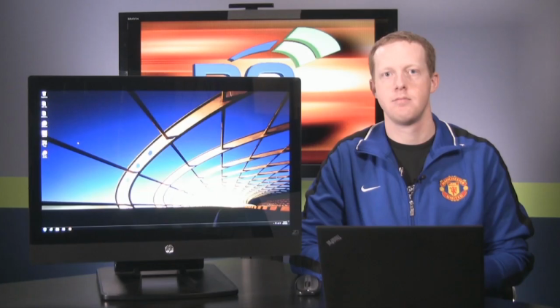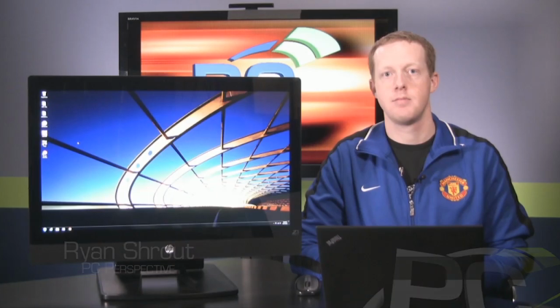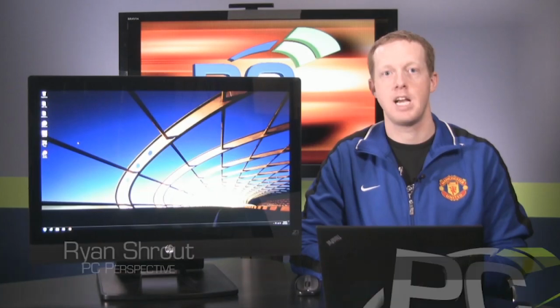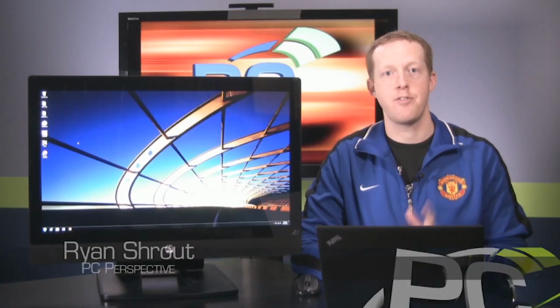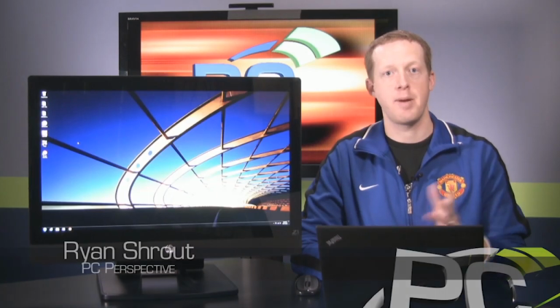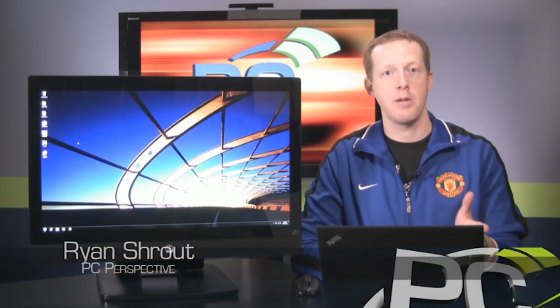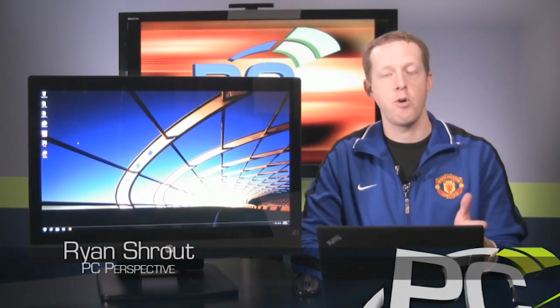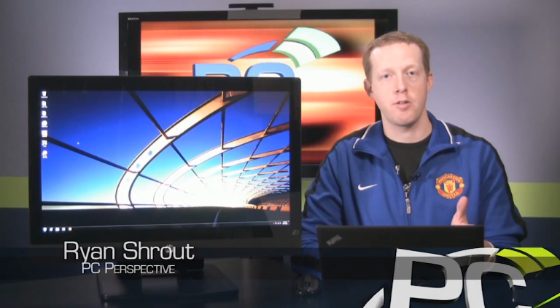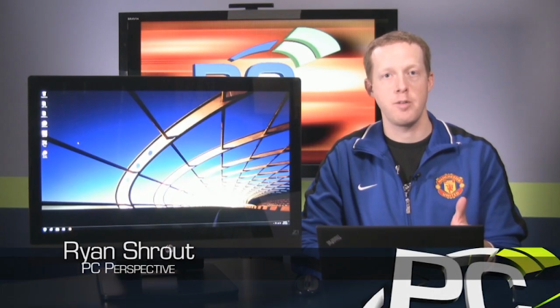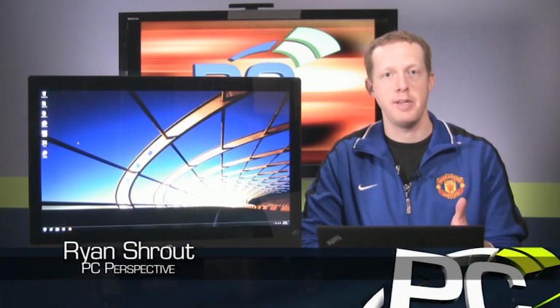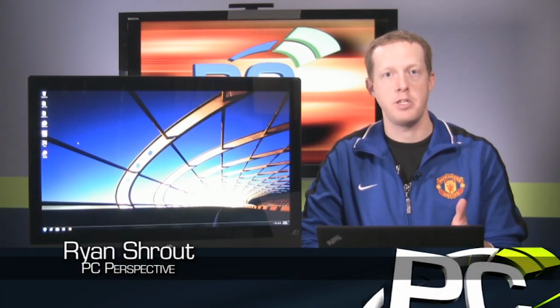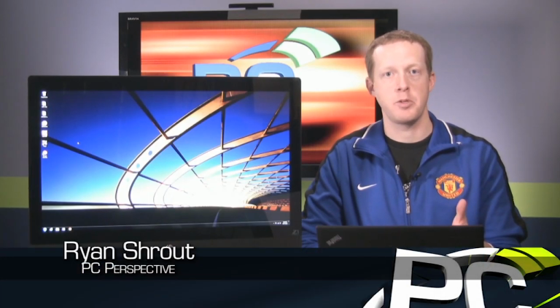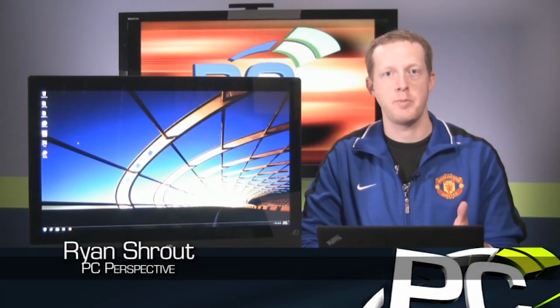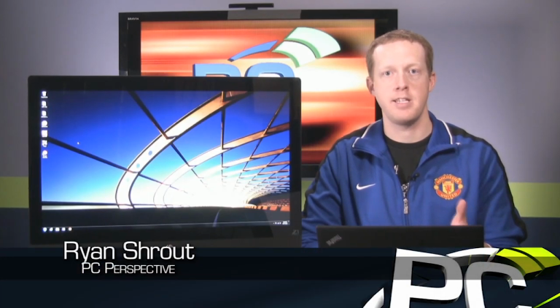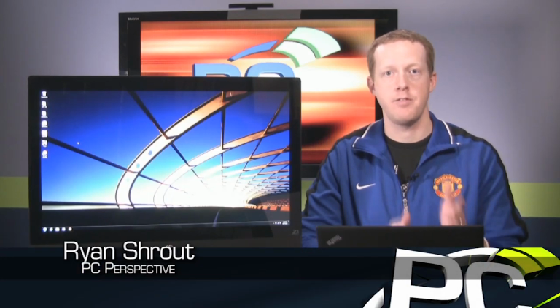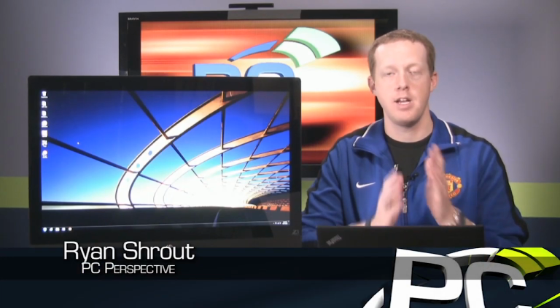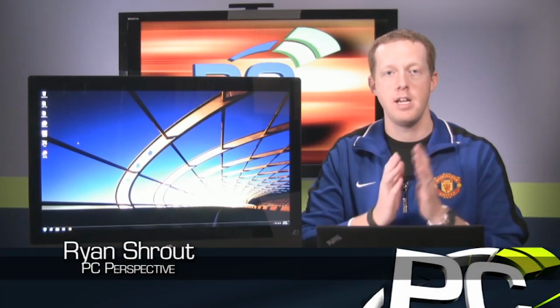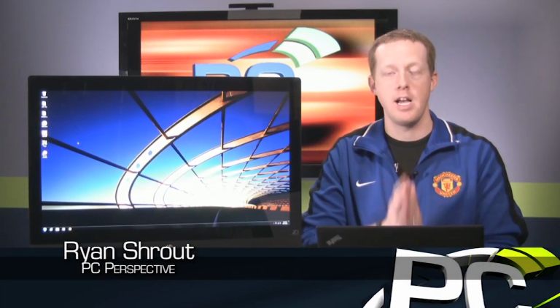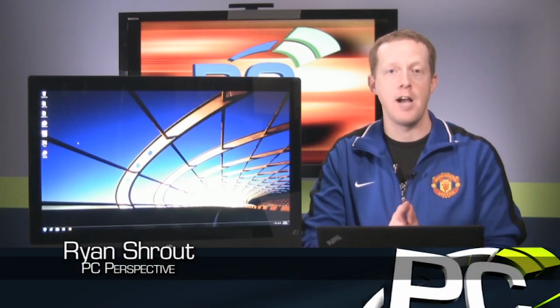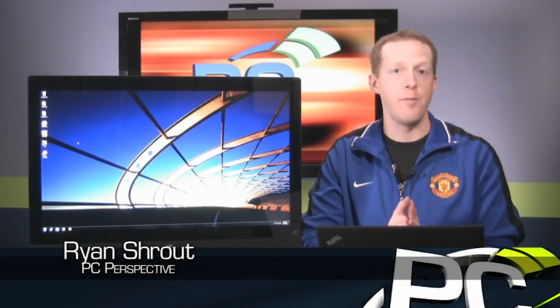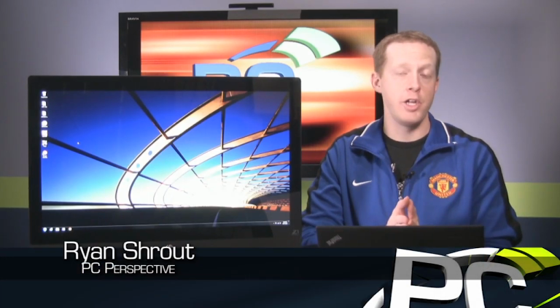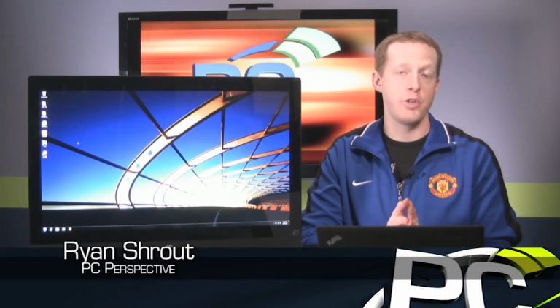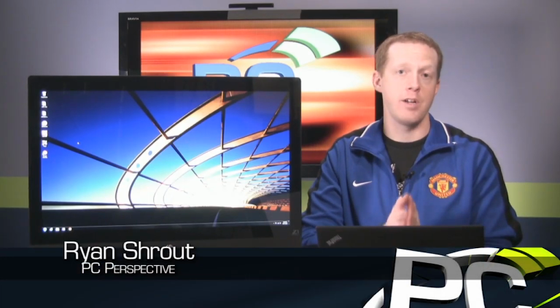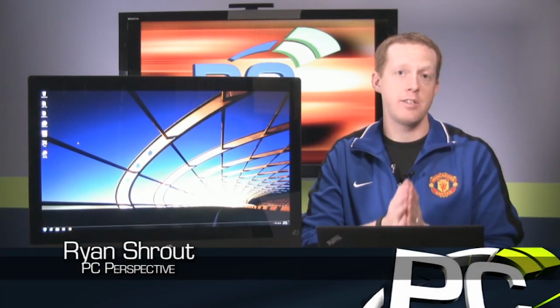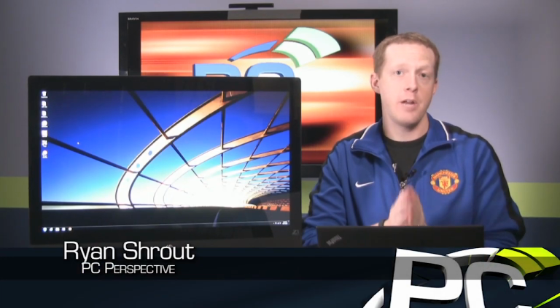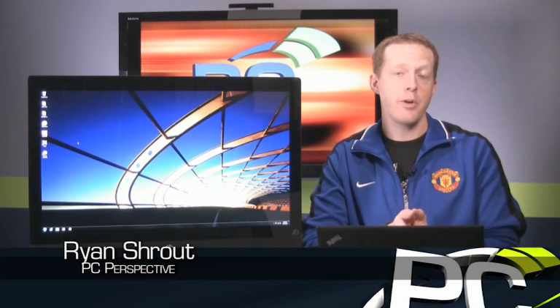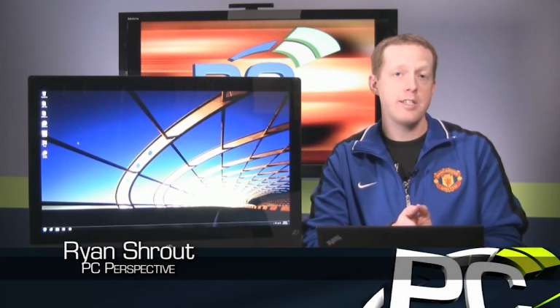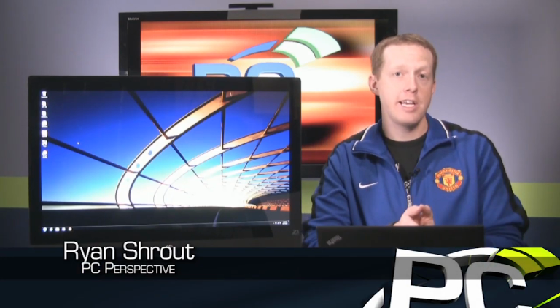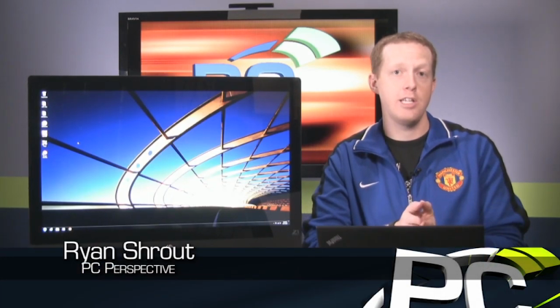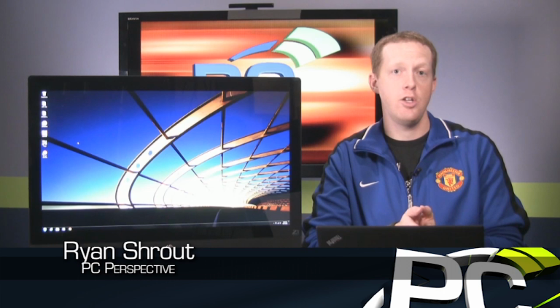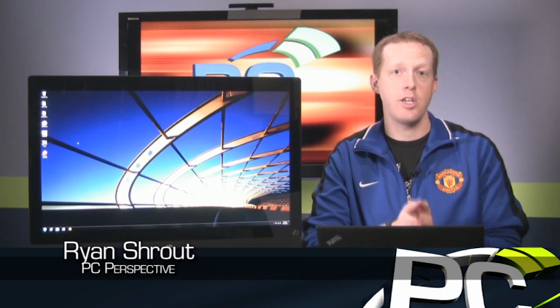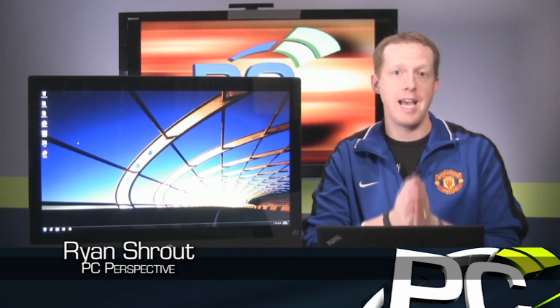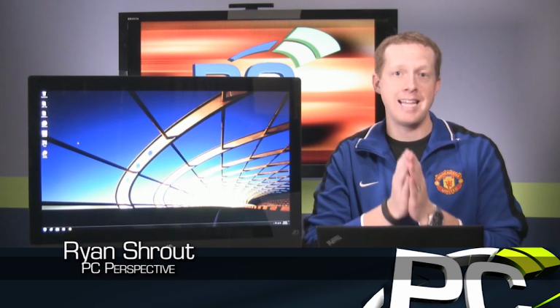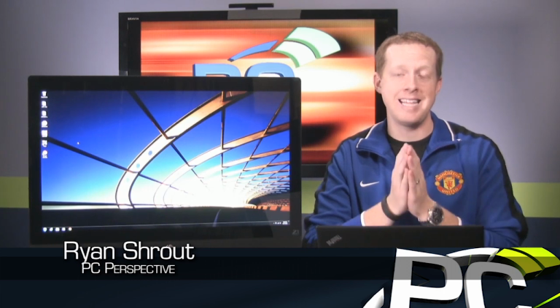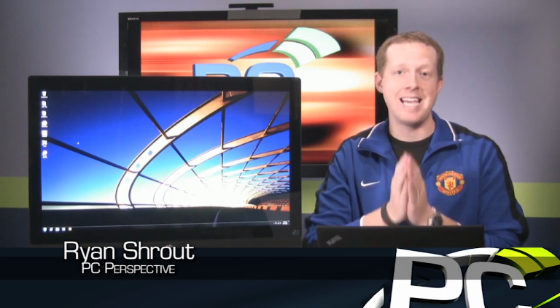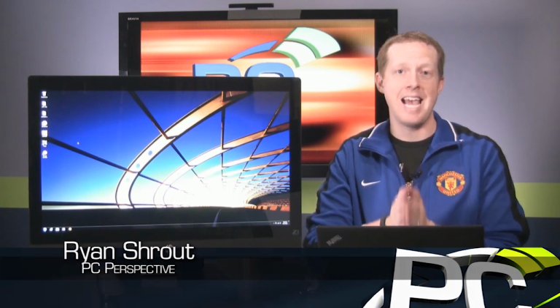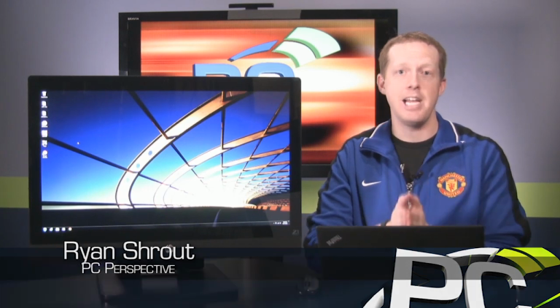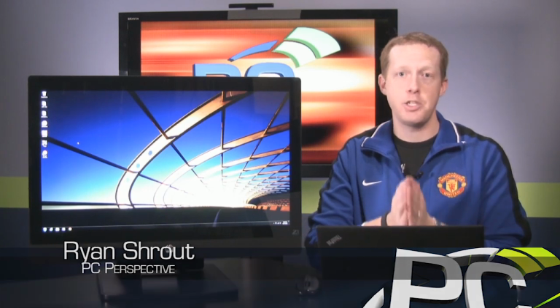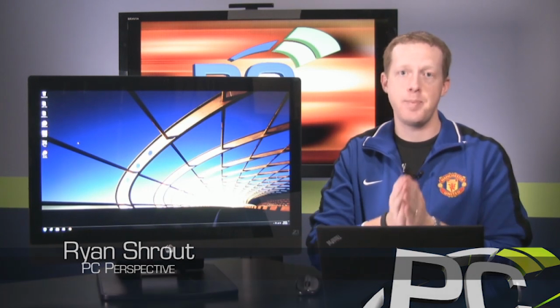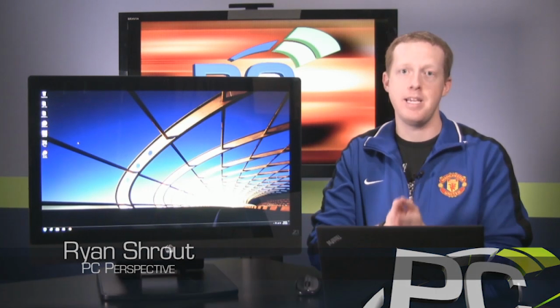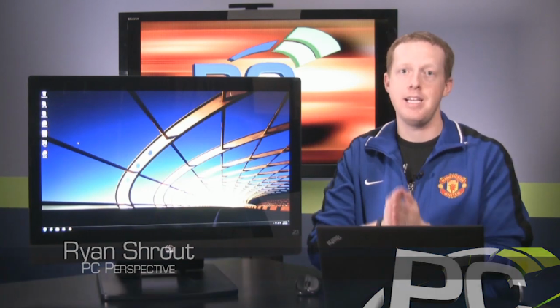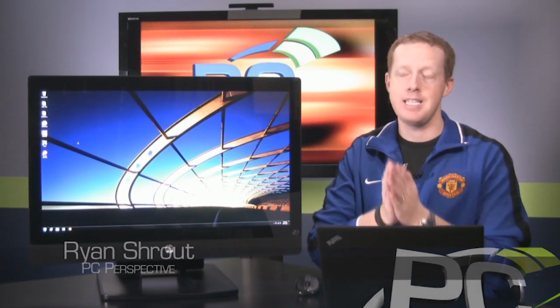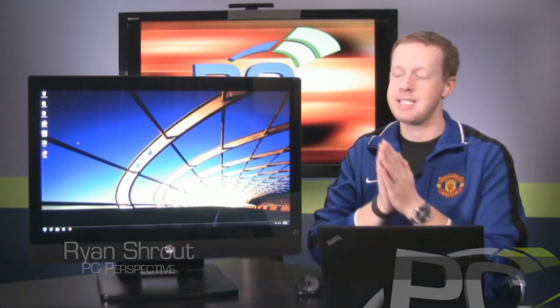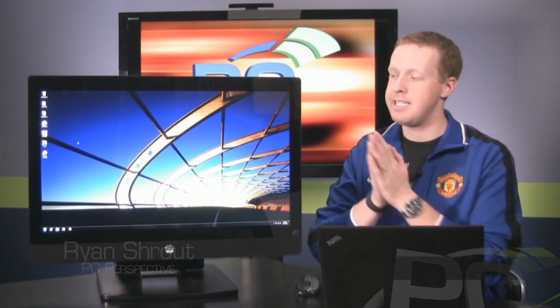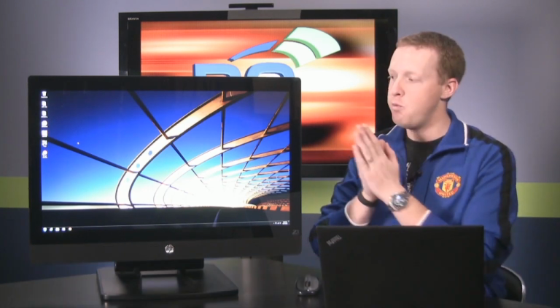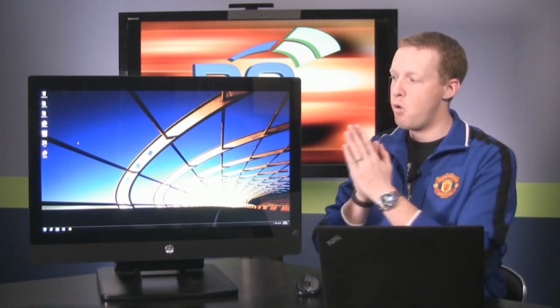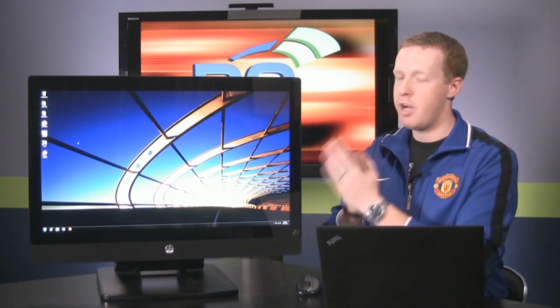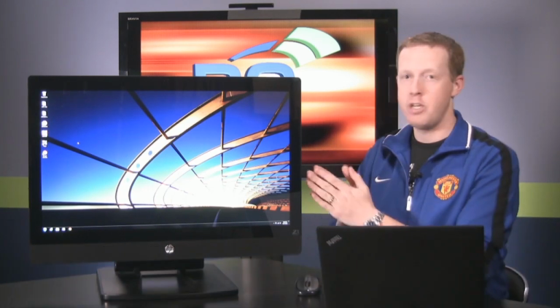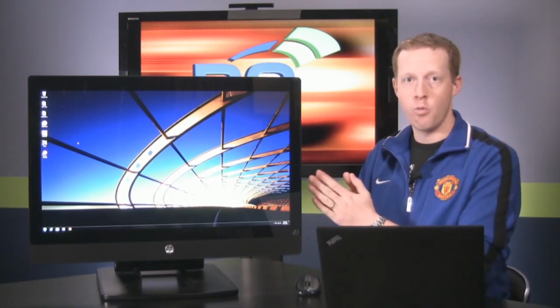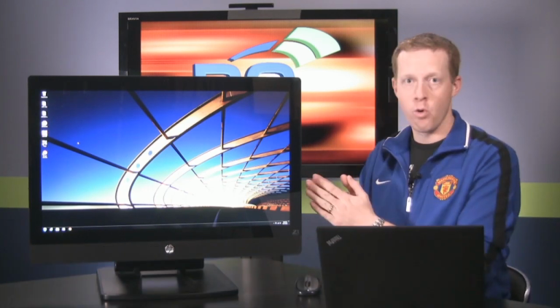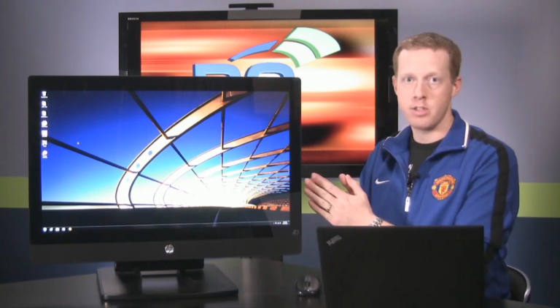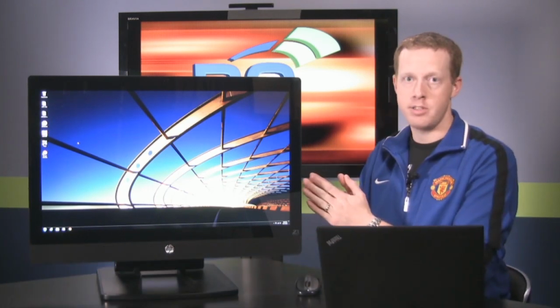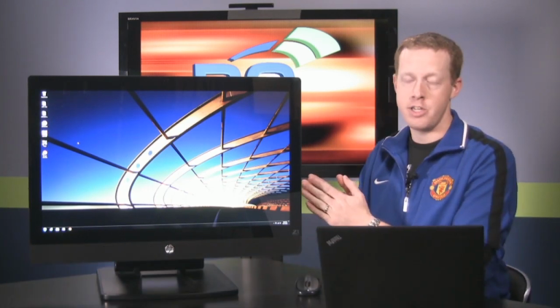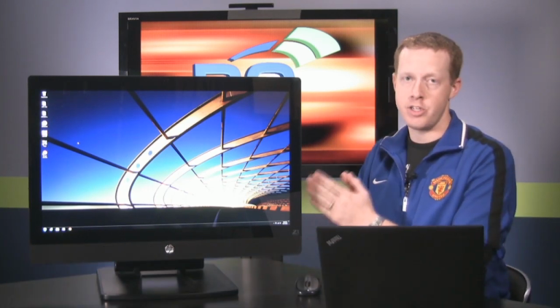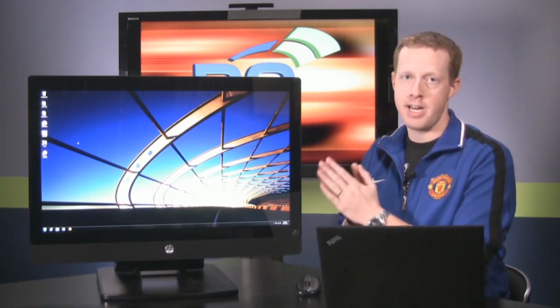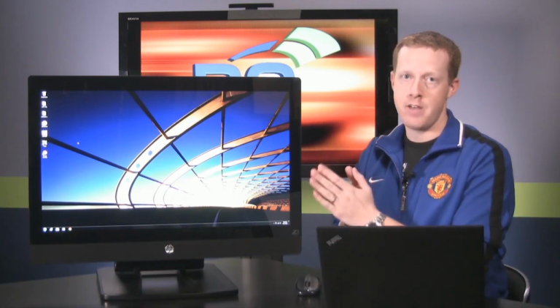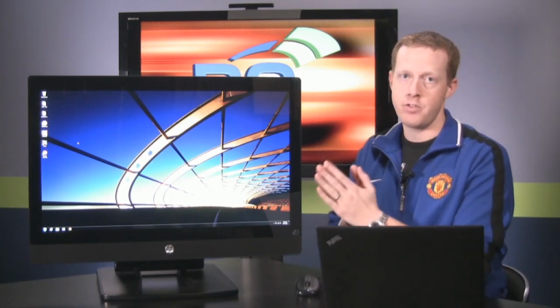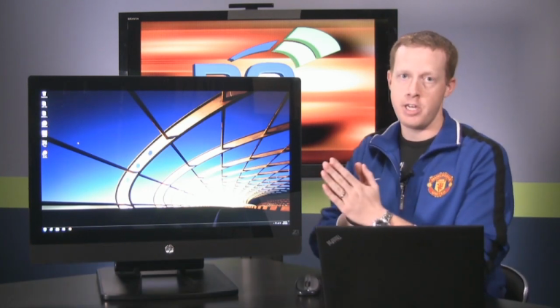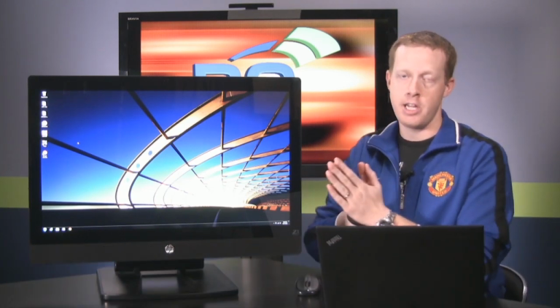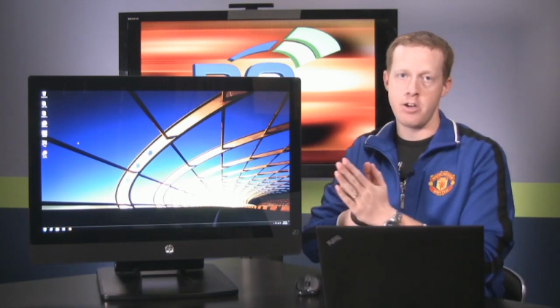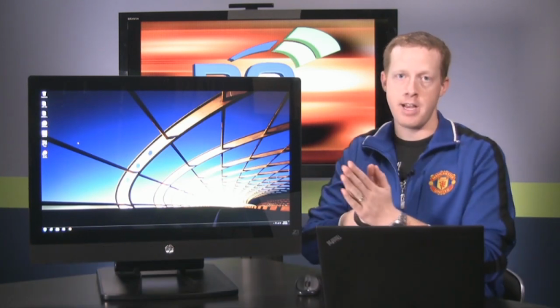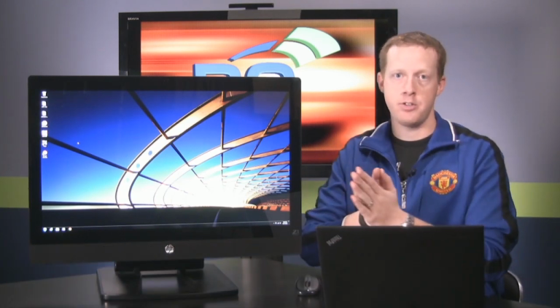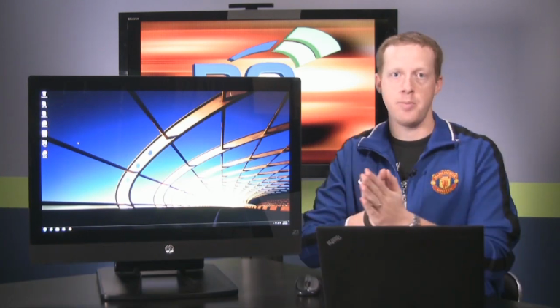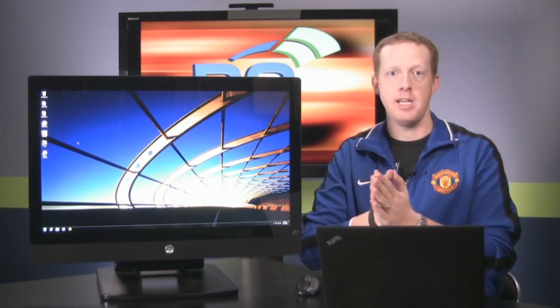Hi everybody, welcome to PC Perspective. I'm Ryan Shrout. Today we're going to take a look at the HP Z1 workstation that I have sitting here next to me.